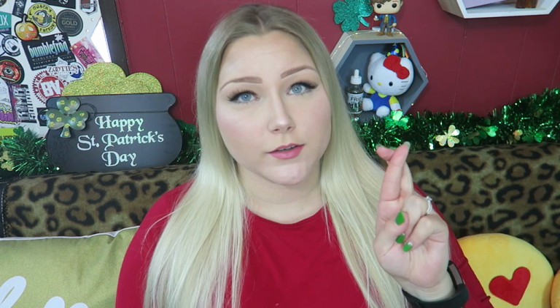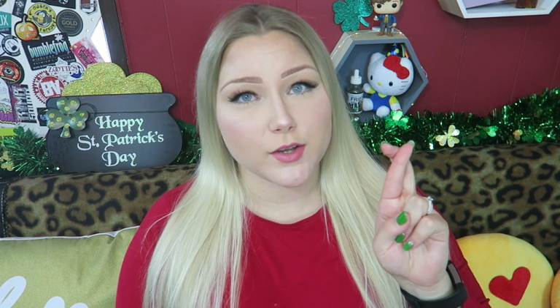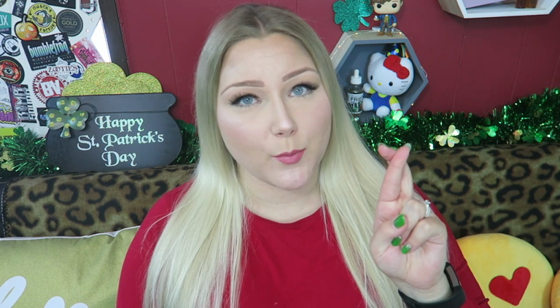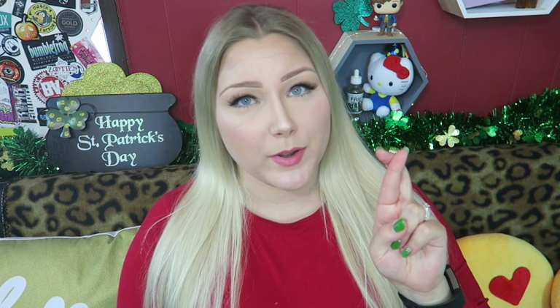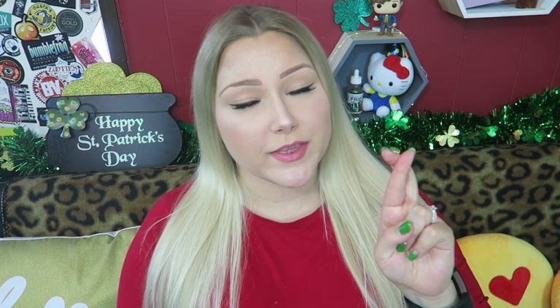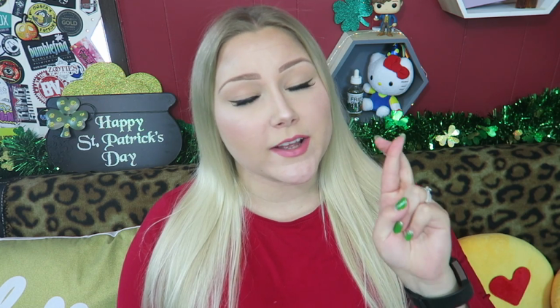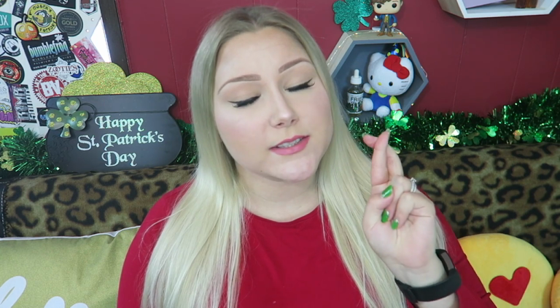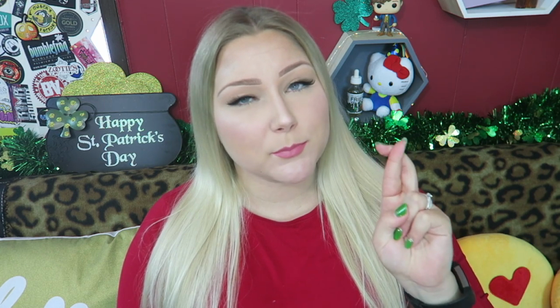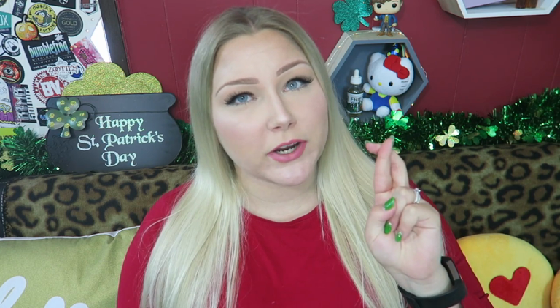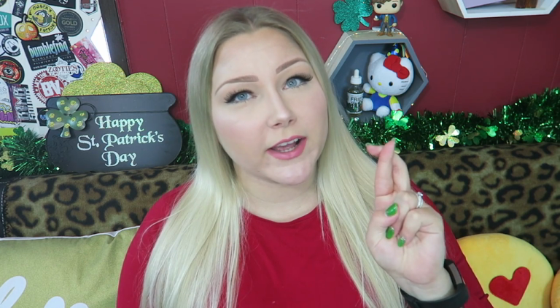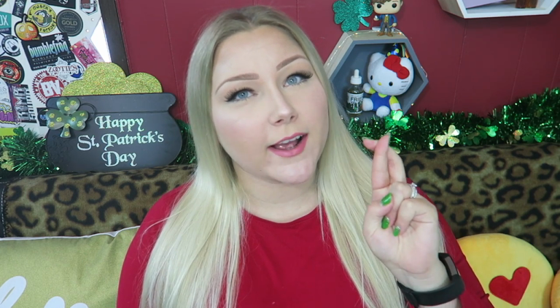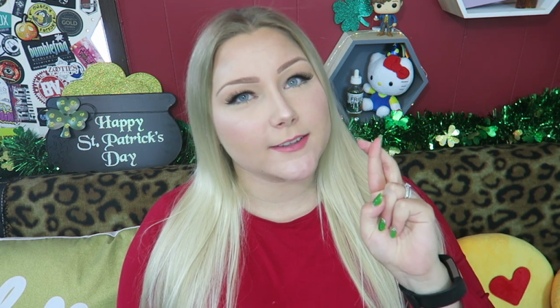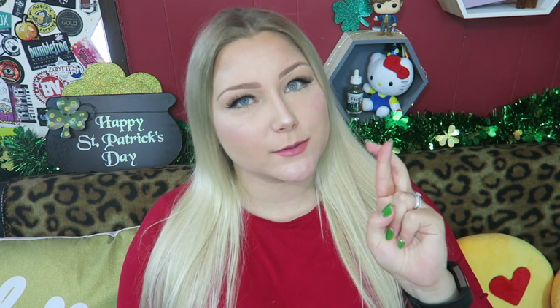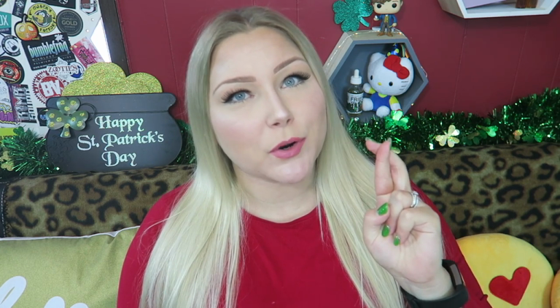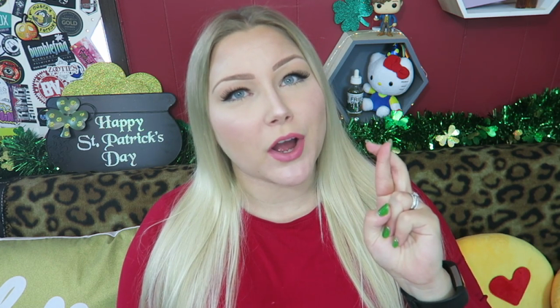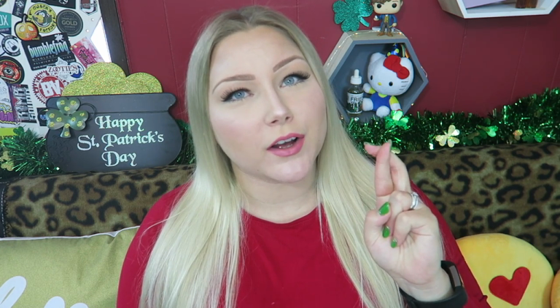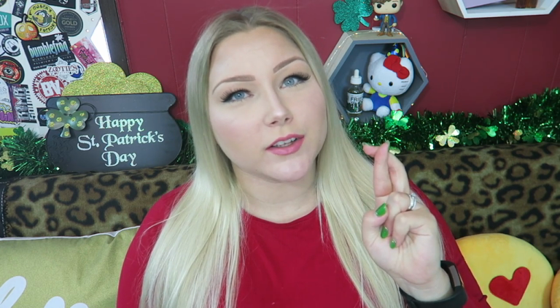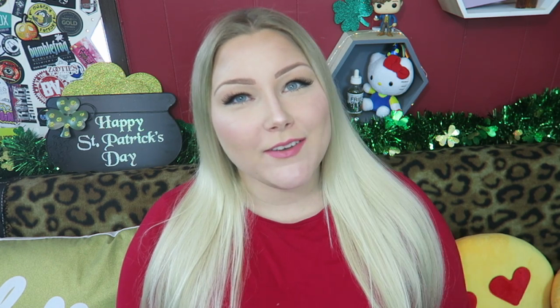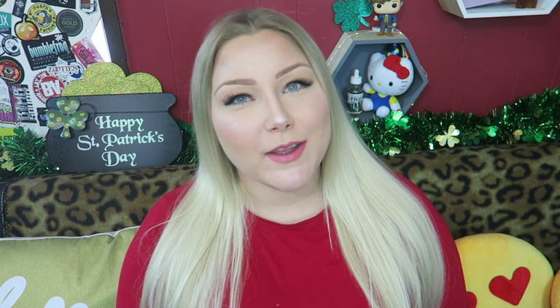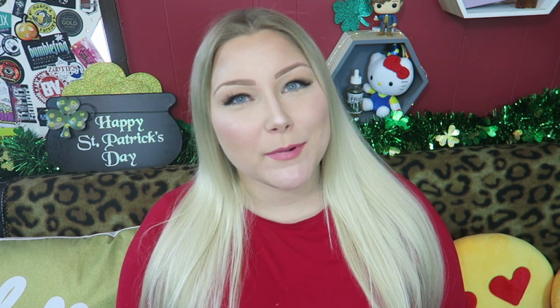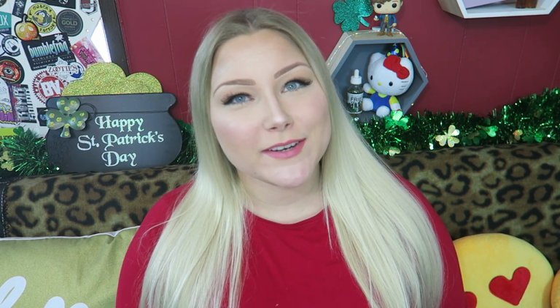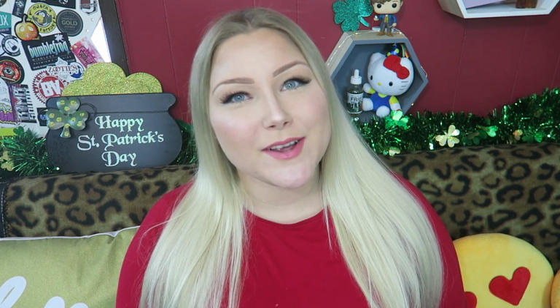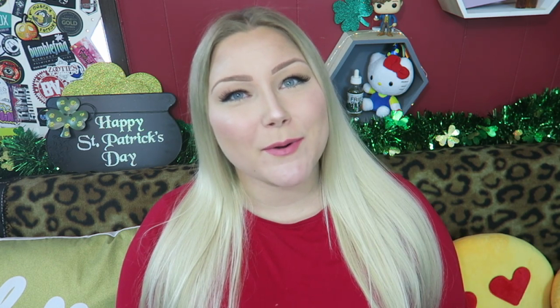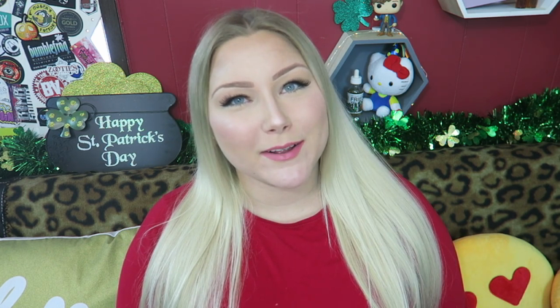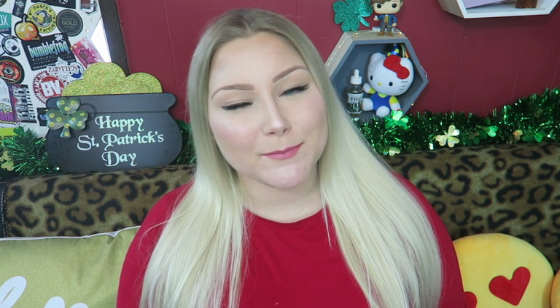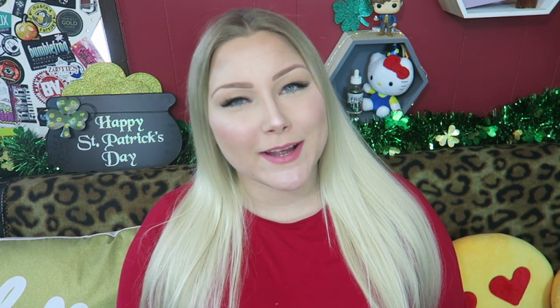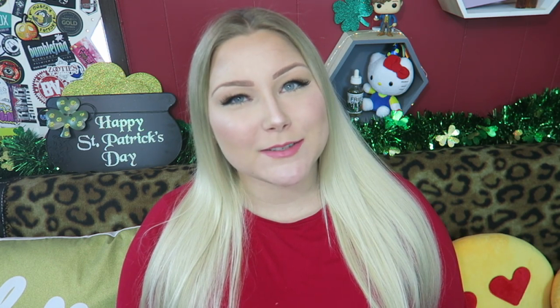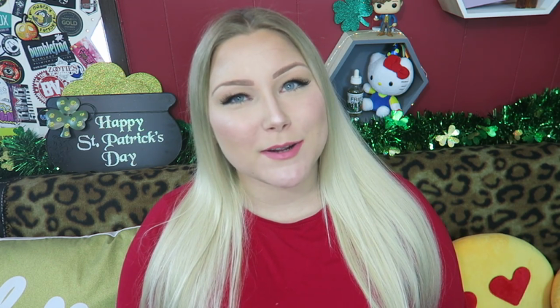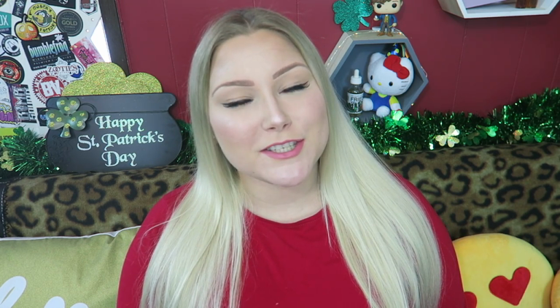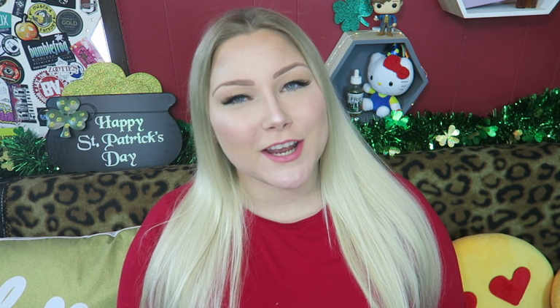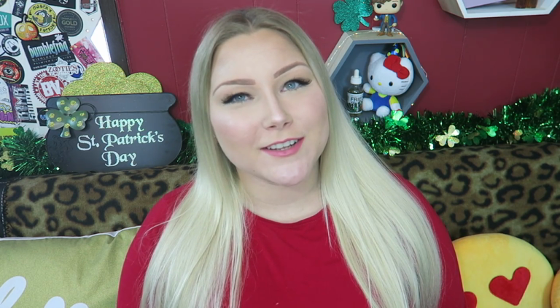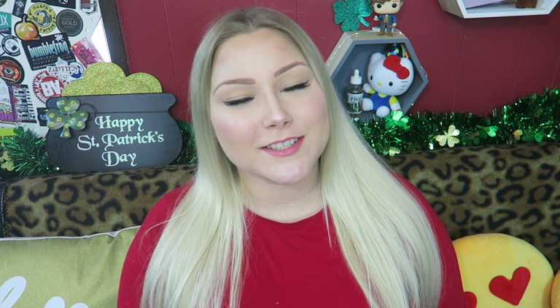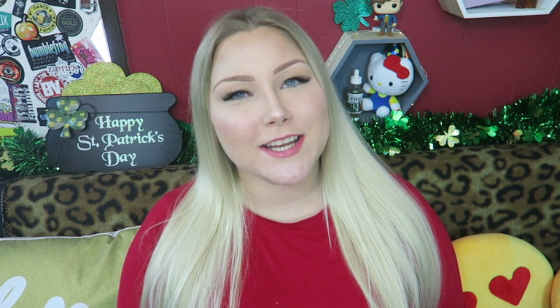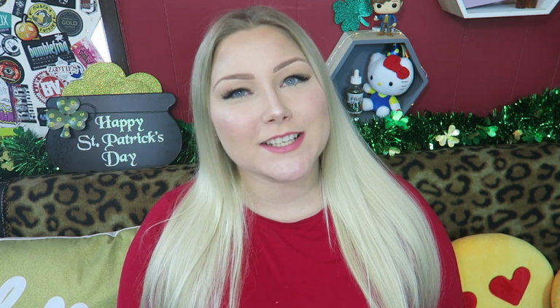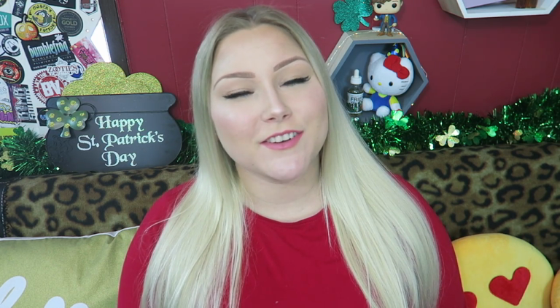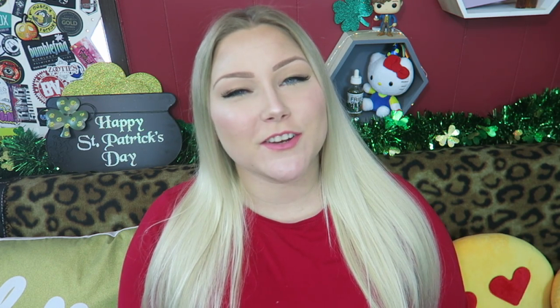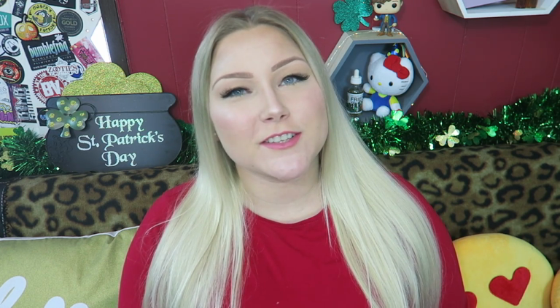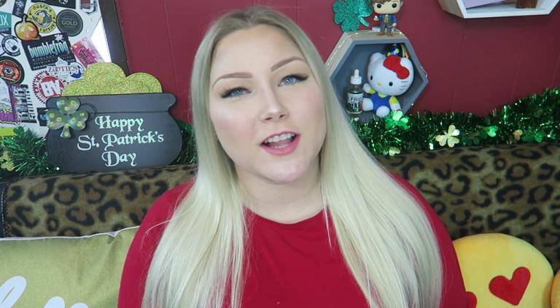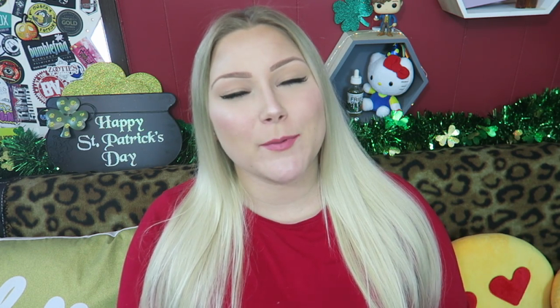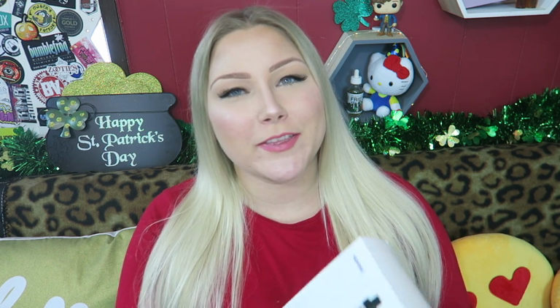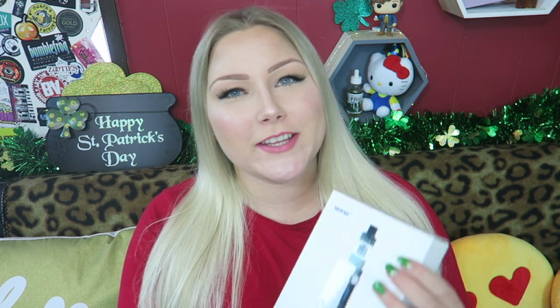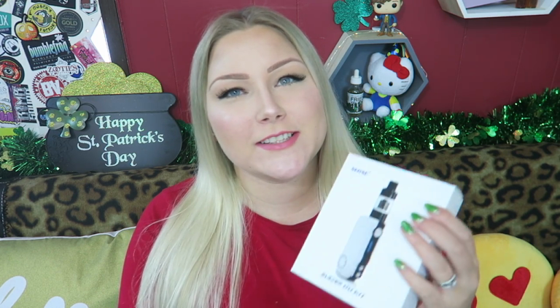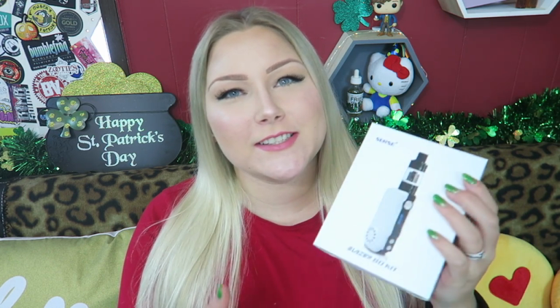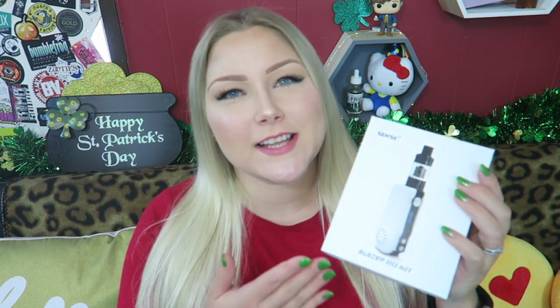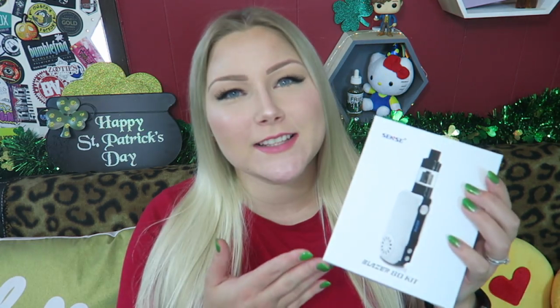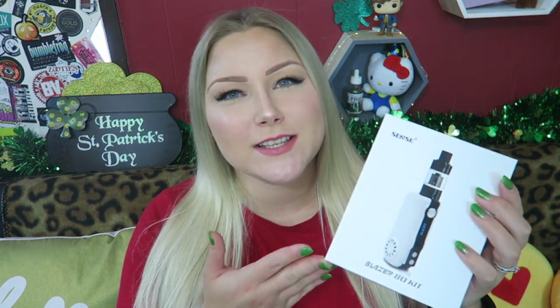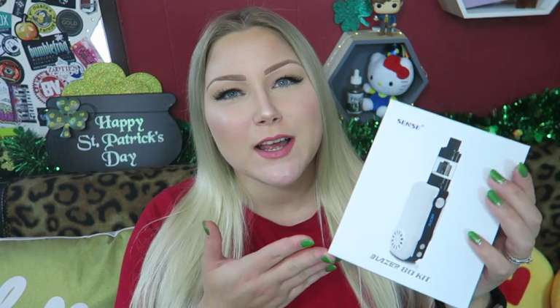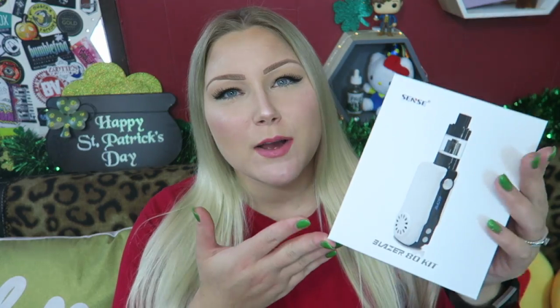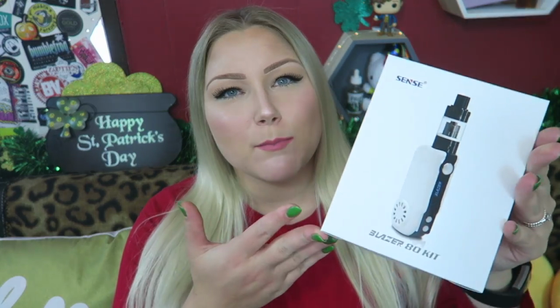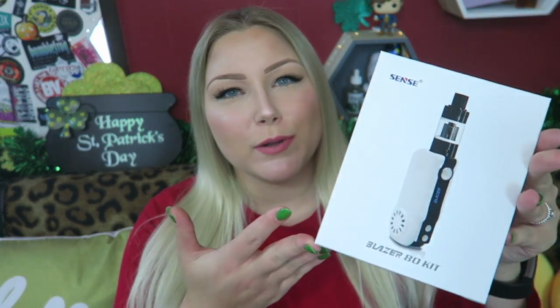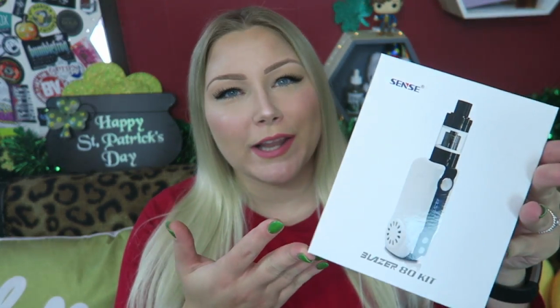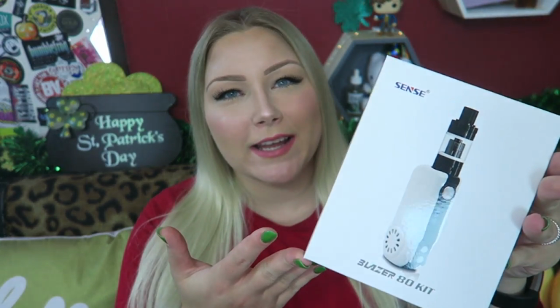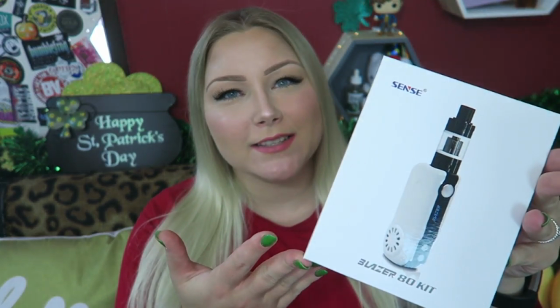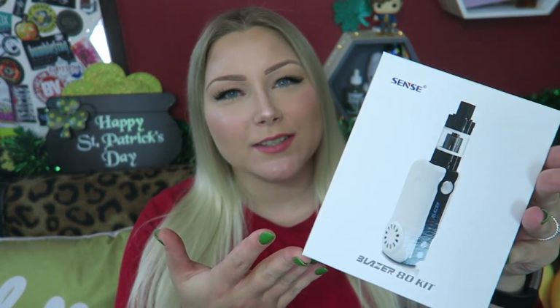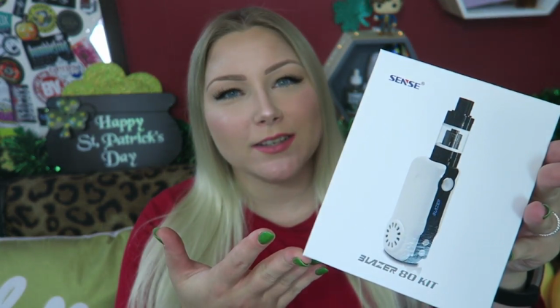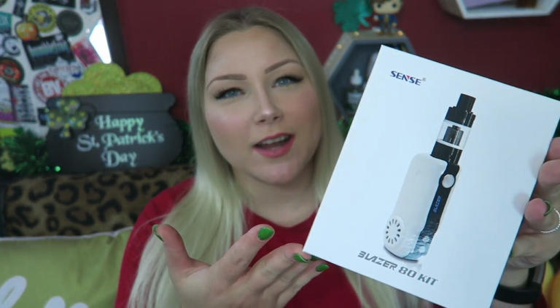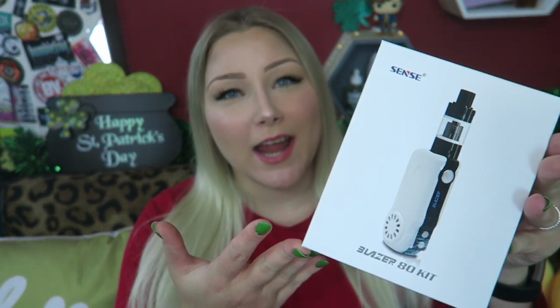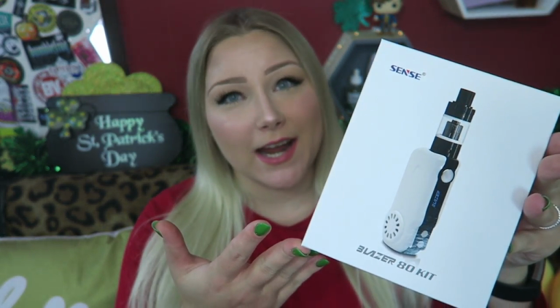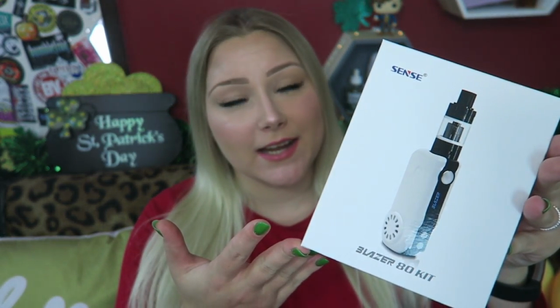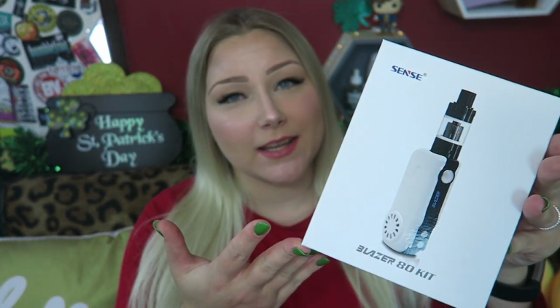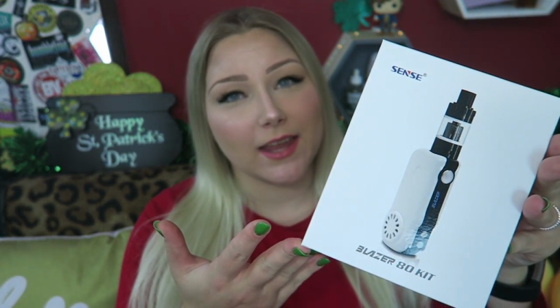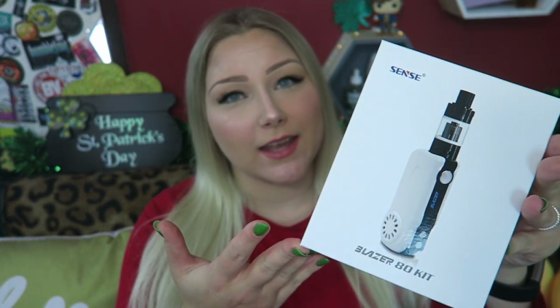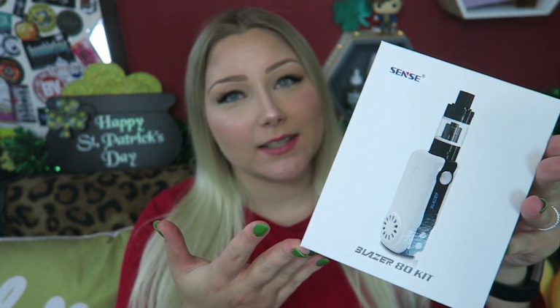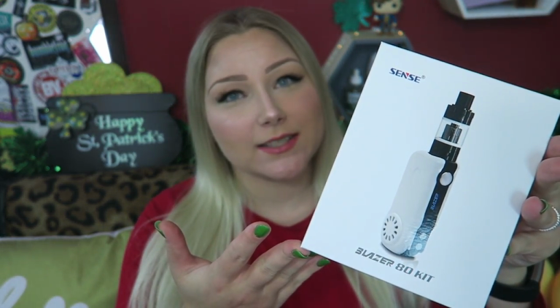Here's hoping that spring has sprung. Hey vapers, welcome back to my channel. Today's video is all about the Sense Blazer 80 kit.